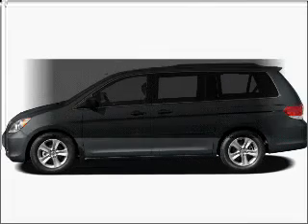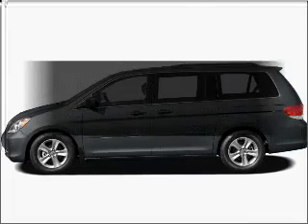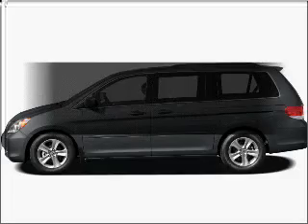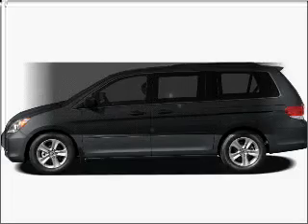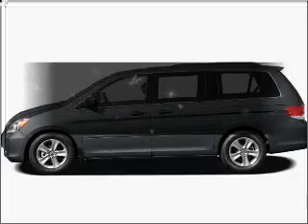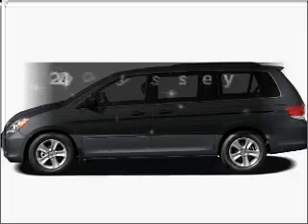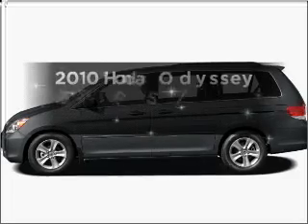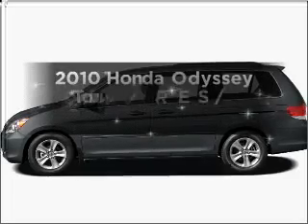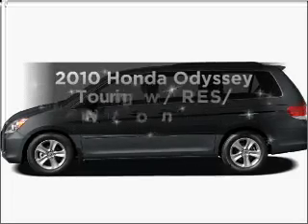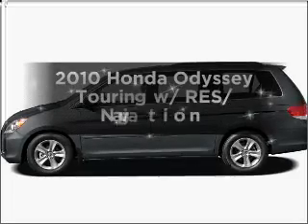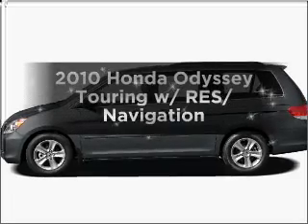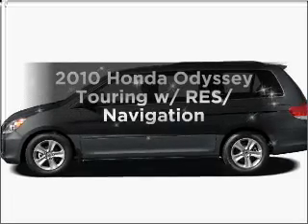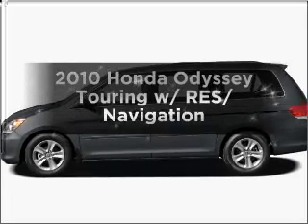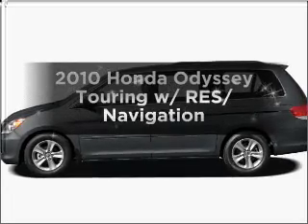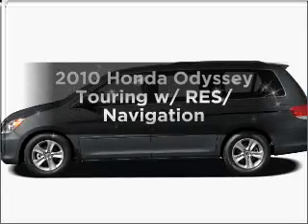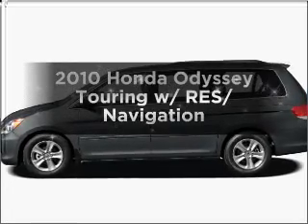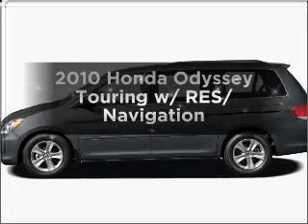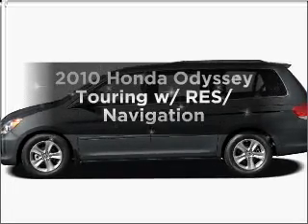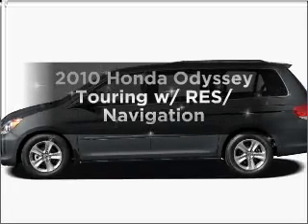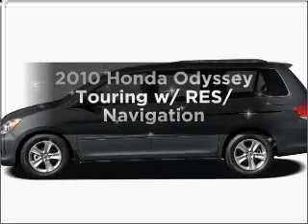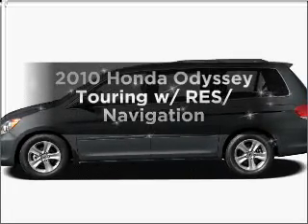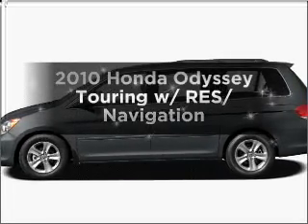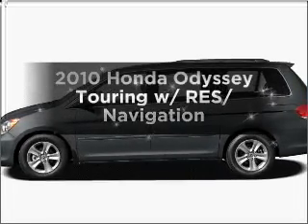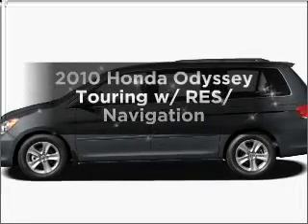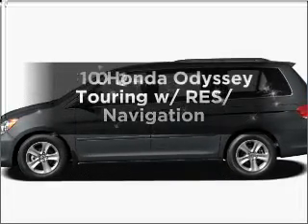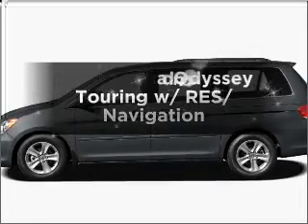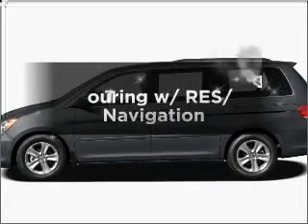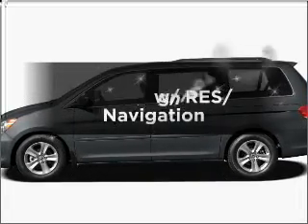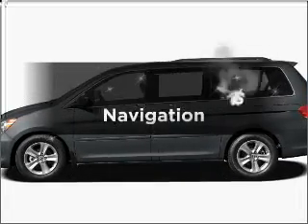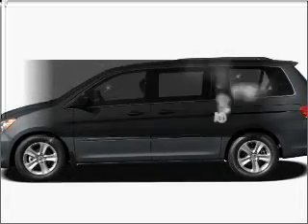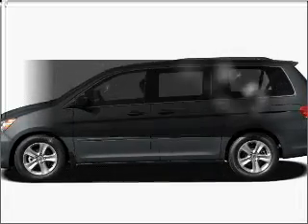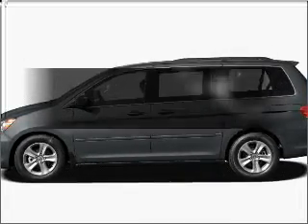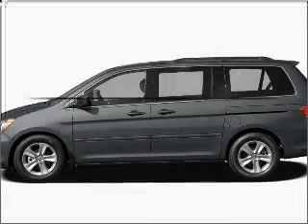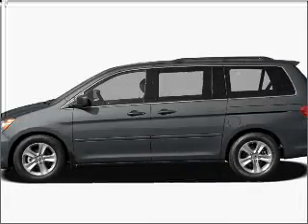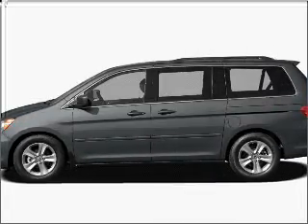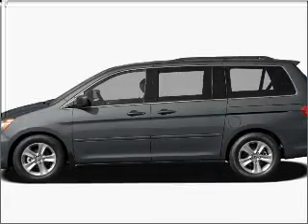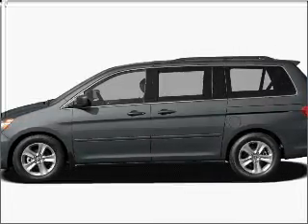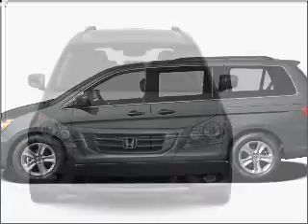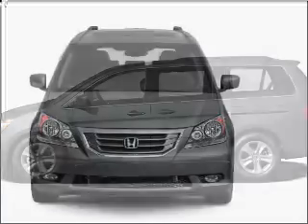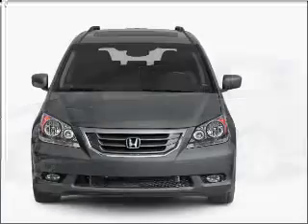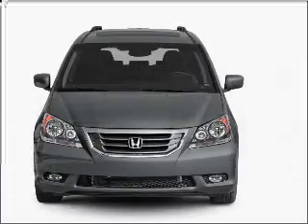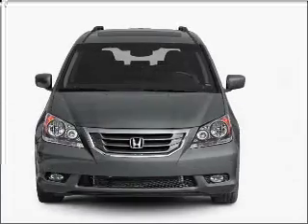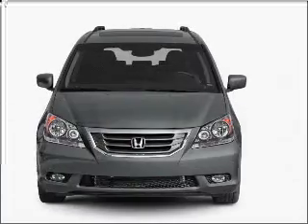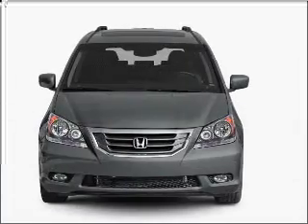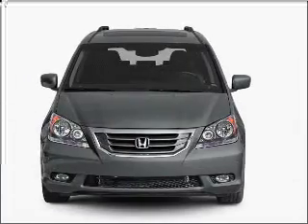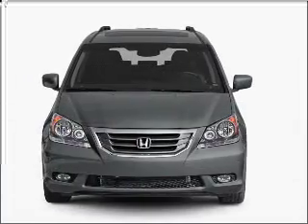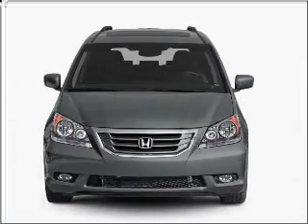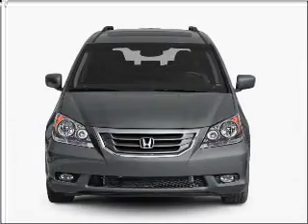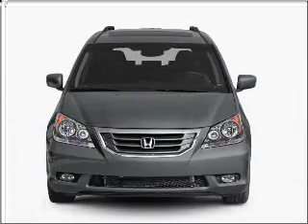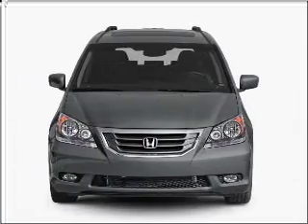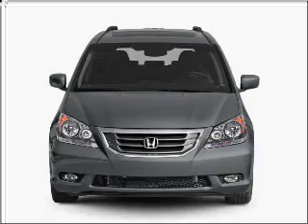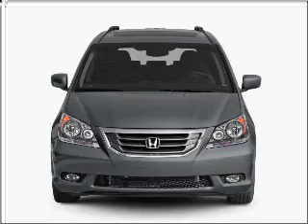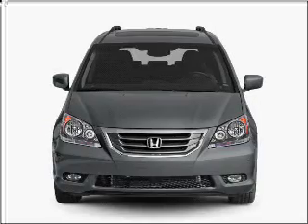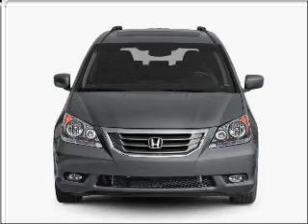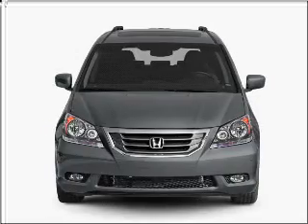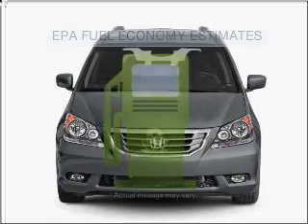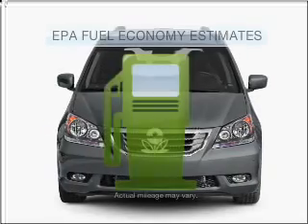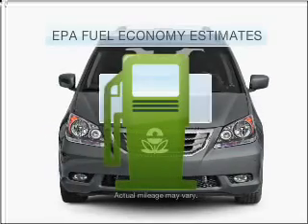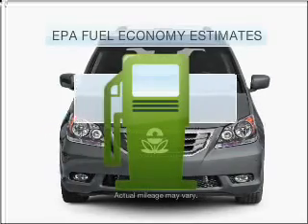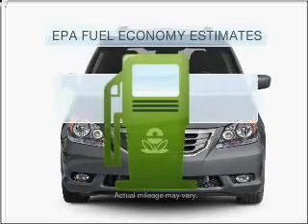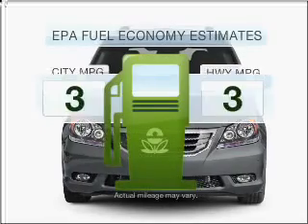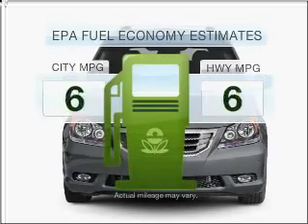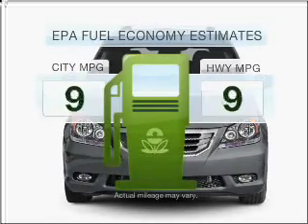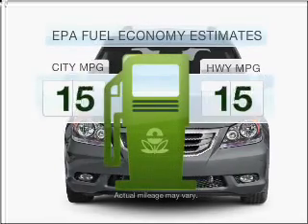Presenting the 2010 Honda Odyssey. If you're looking for a first-rate auto, this one could be yours today. Save your money.